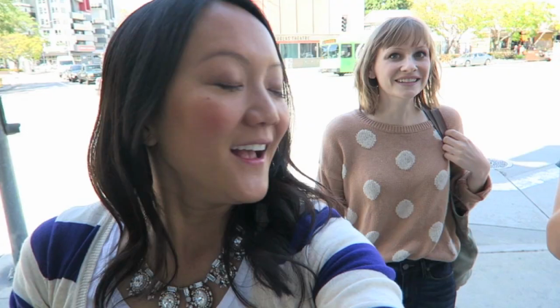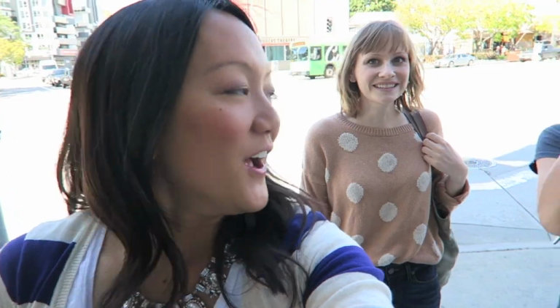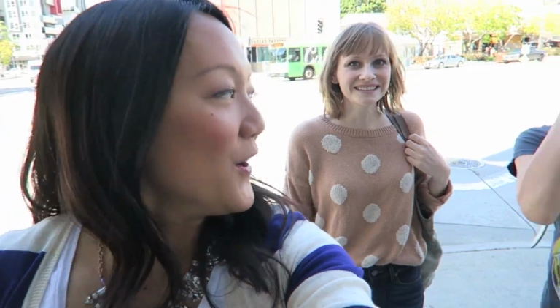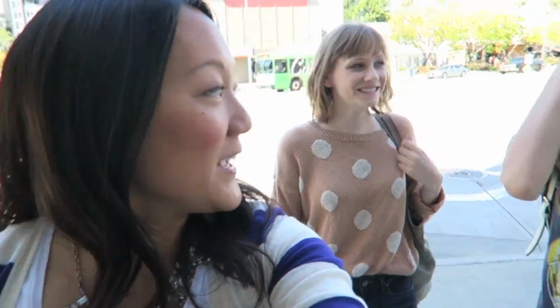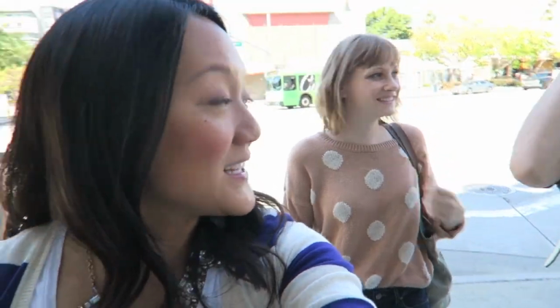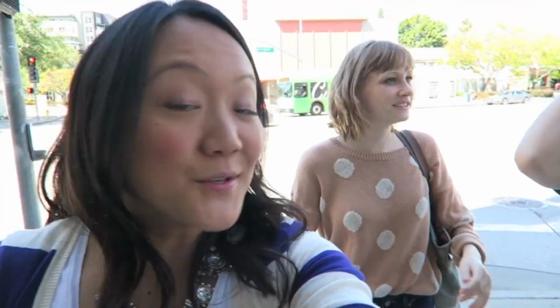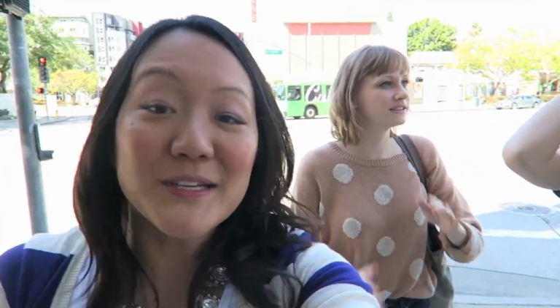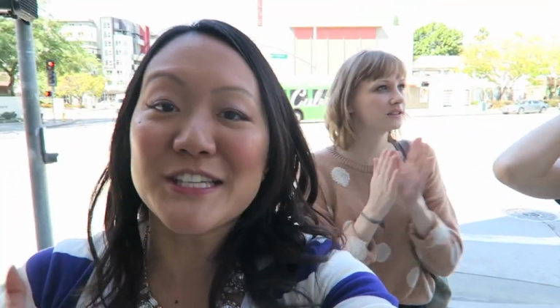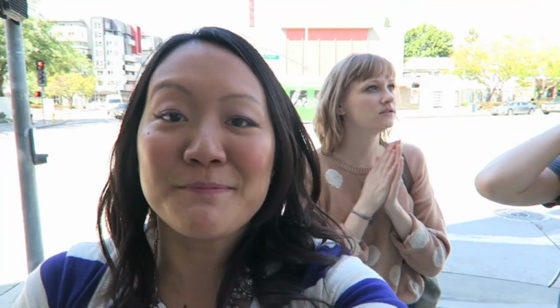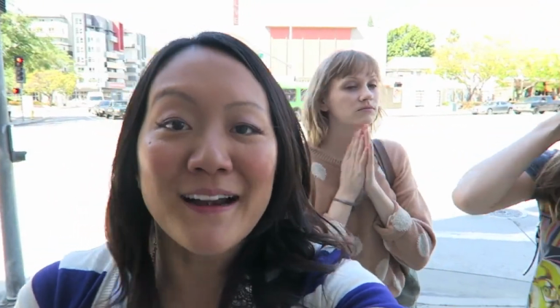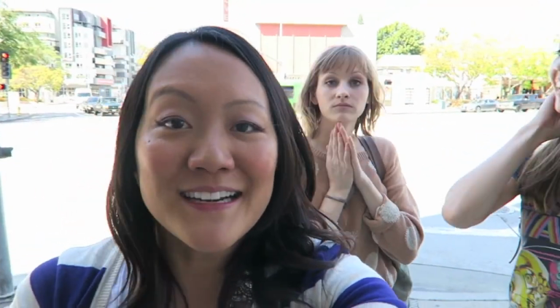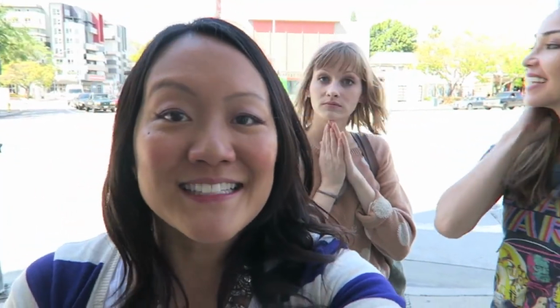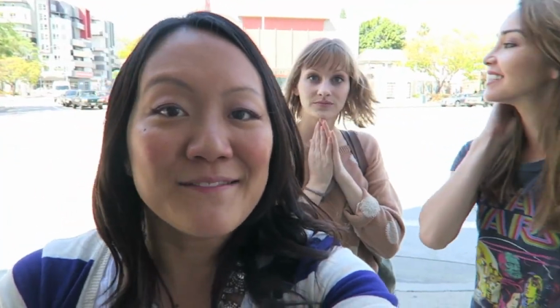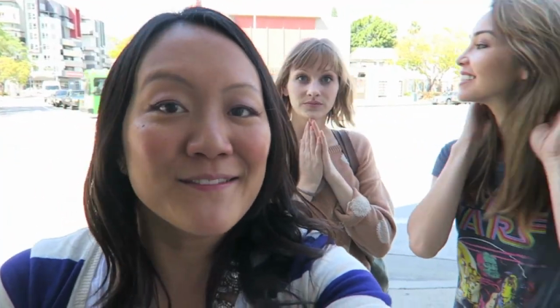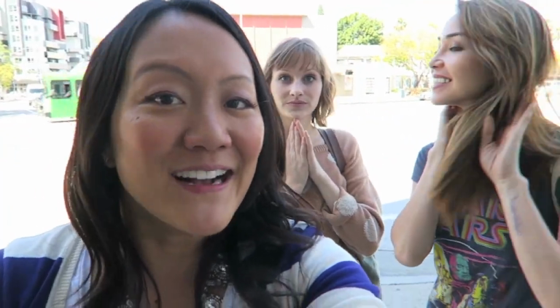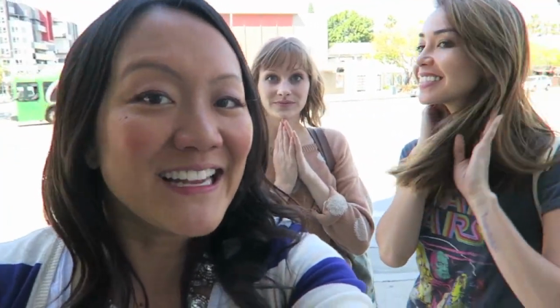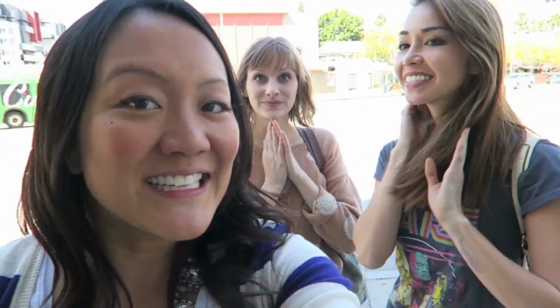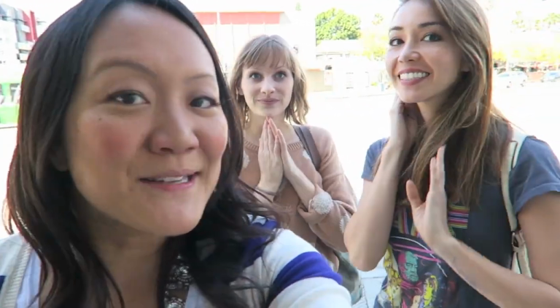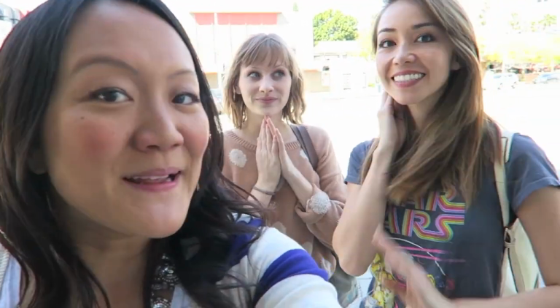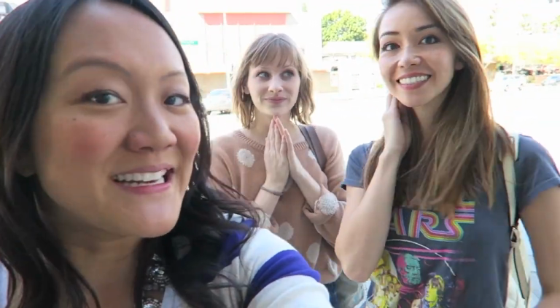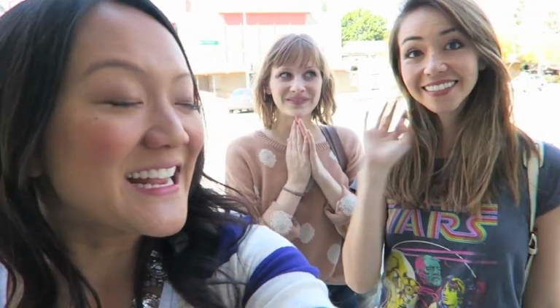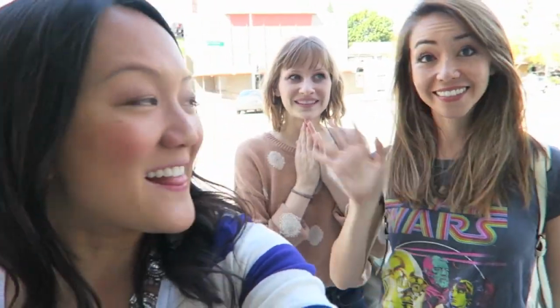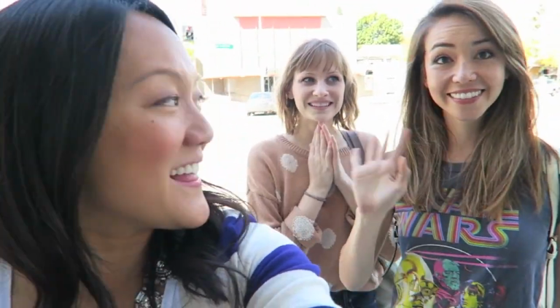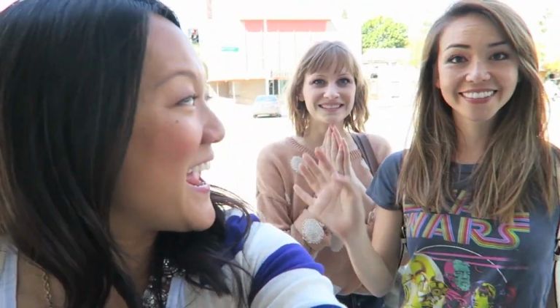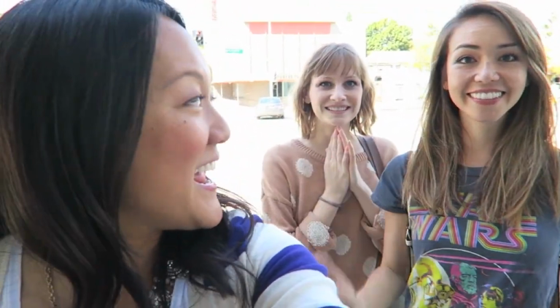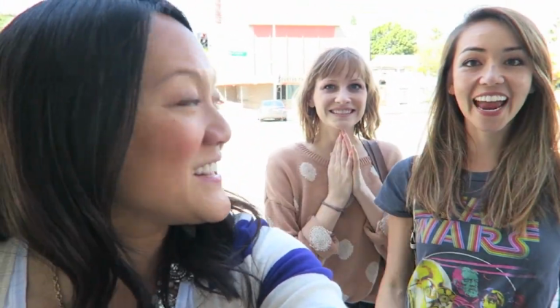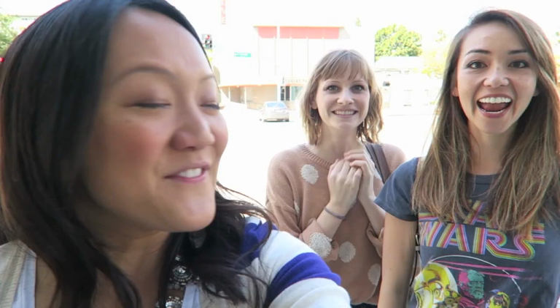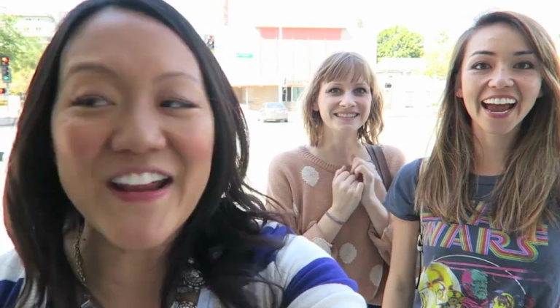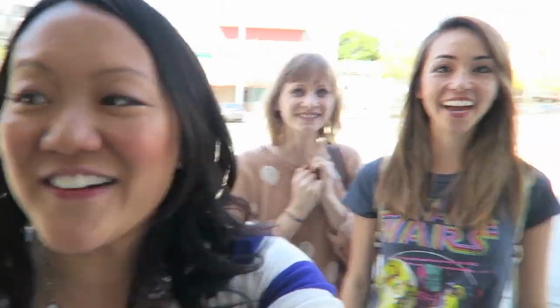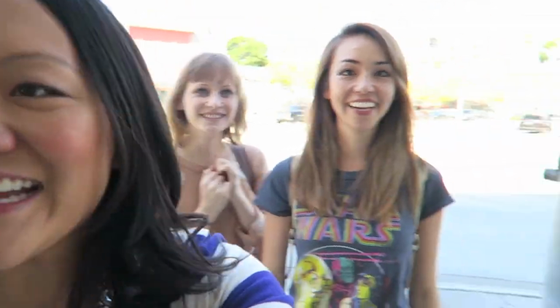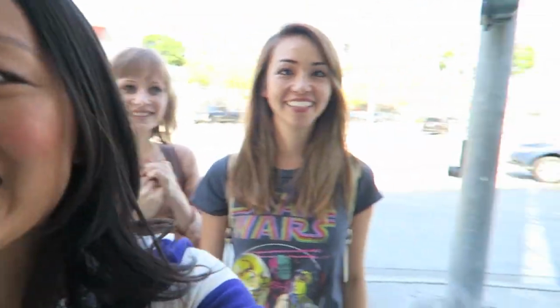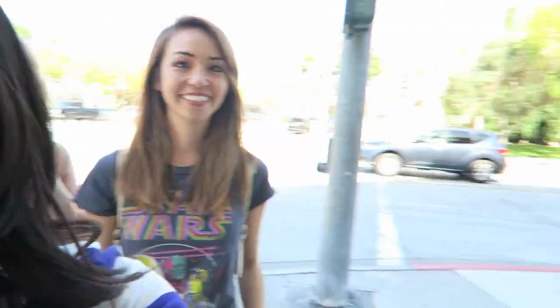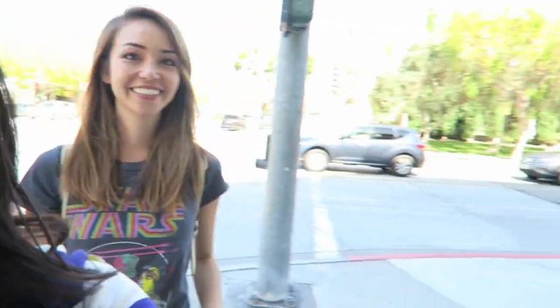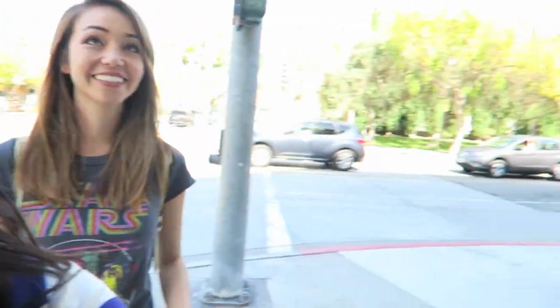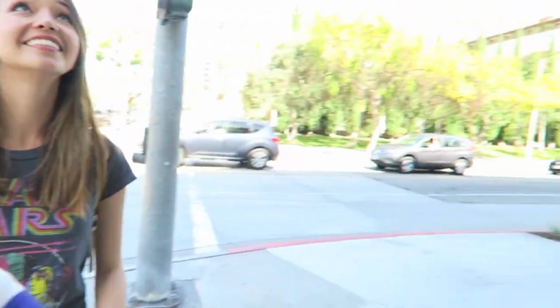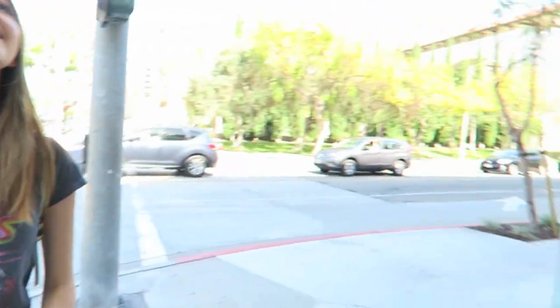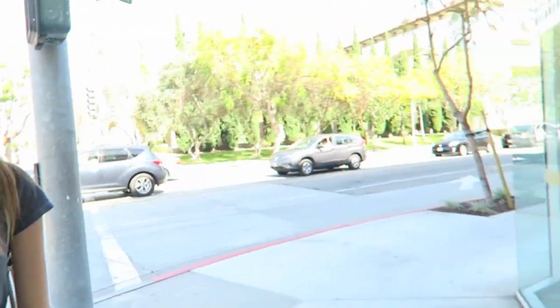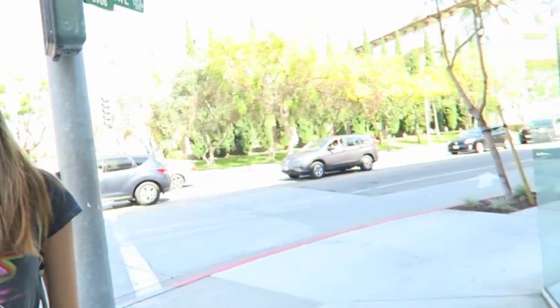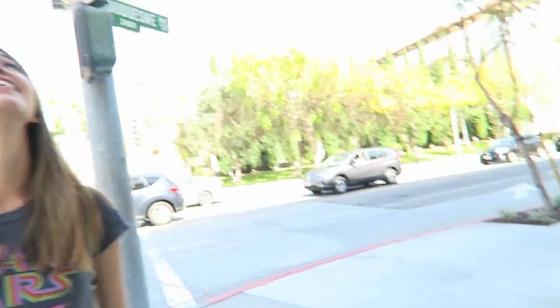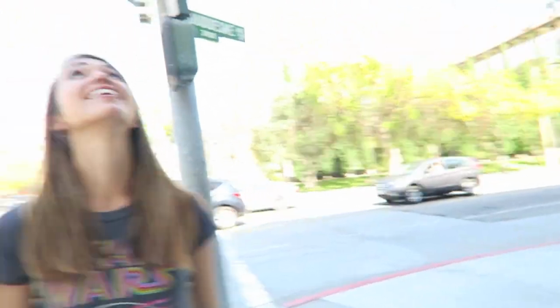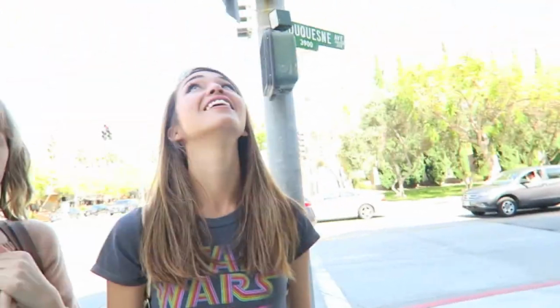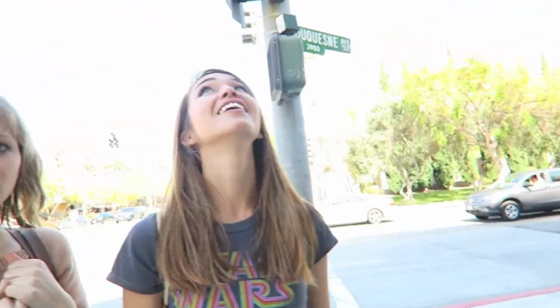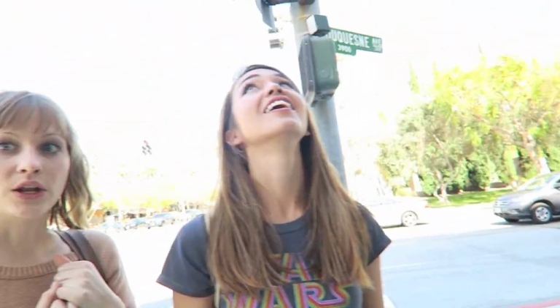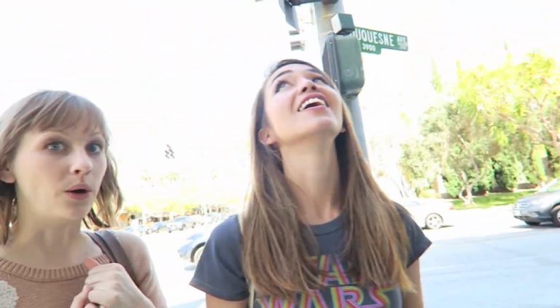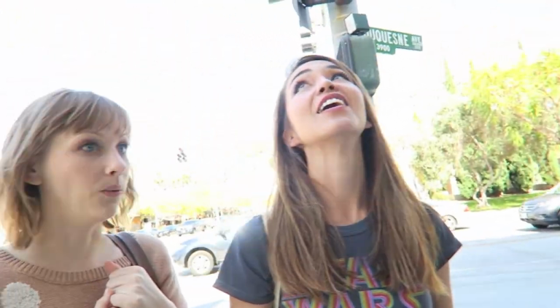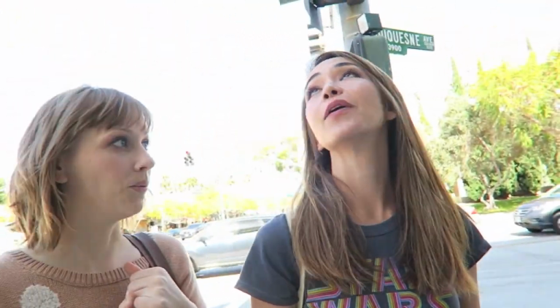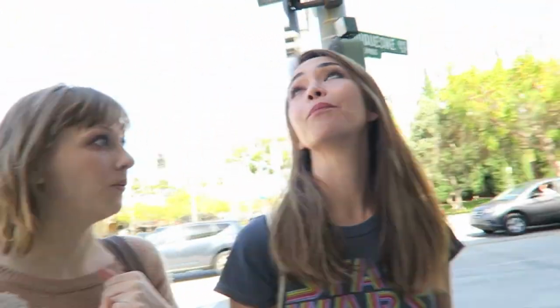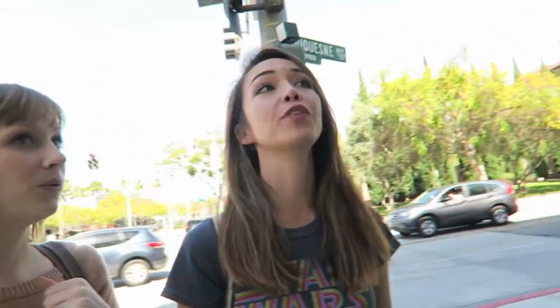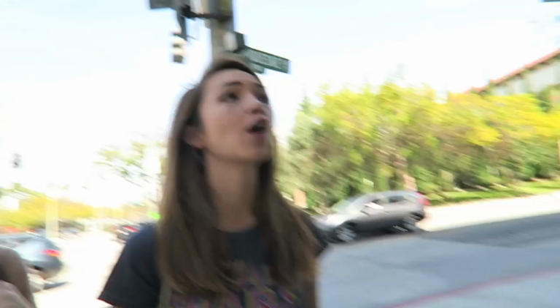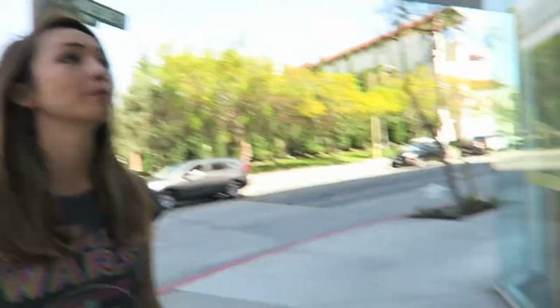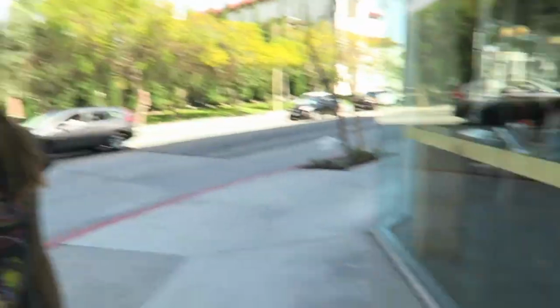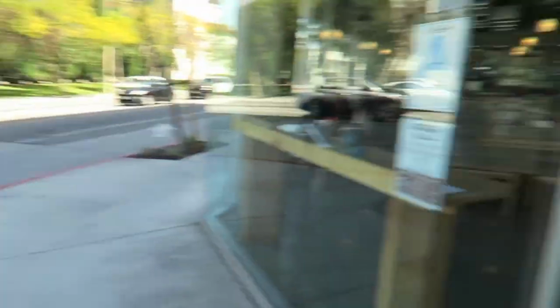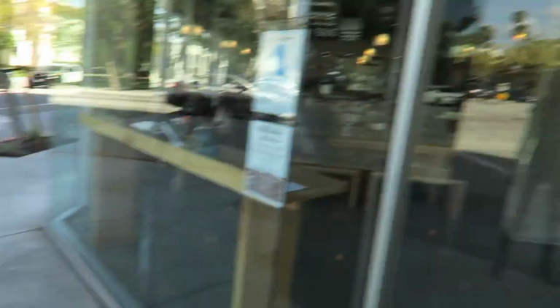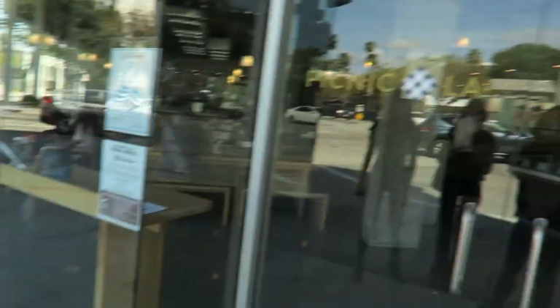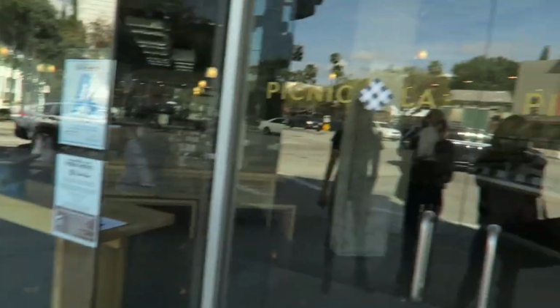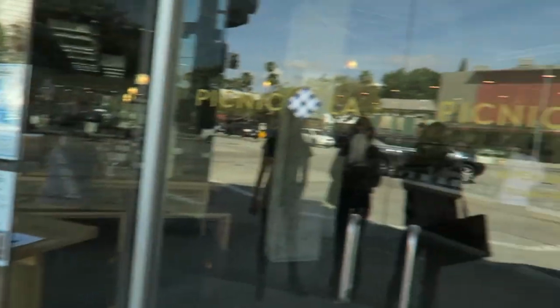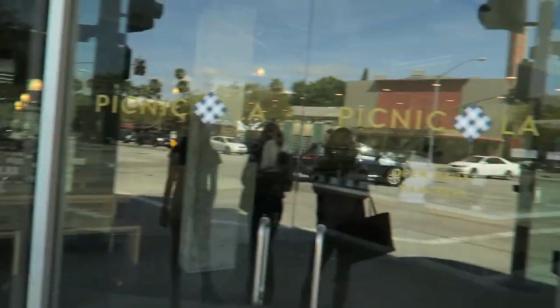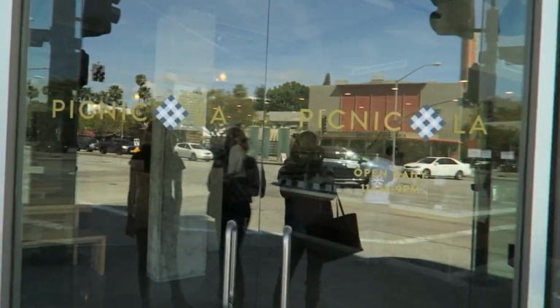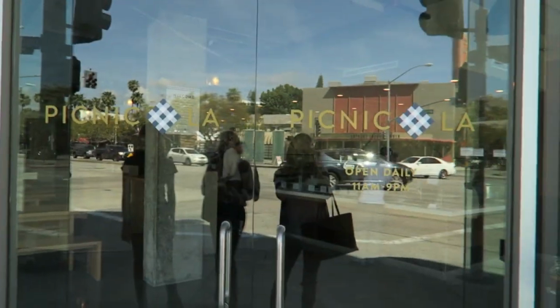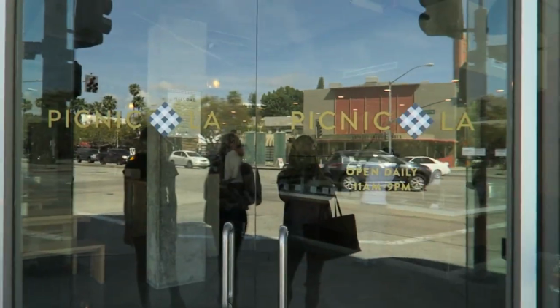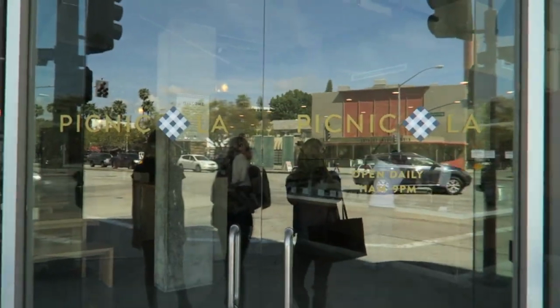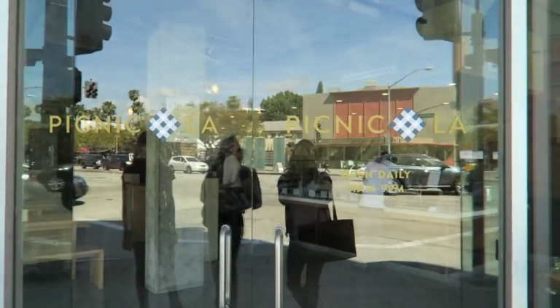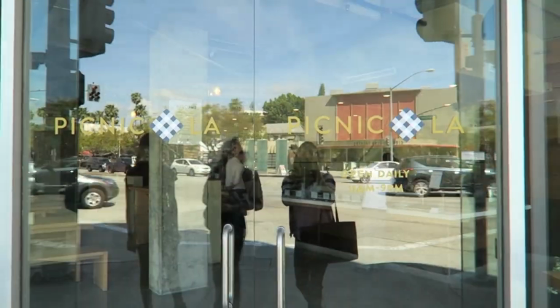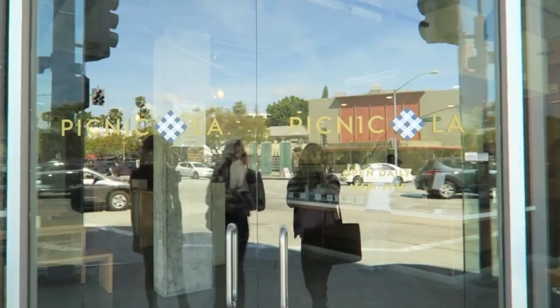We just parked and we're walking into Picnic LA — very exciting! You guys haven't been here before, right? Okay, it's one of my favorite spots.